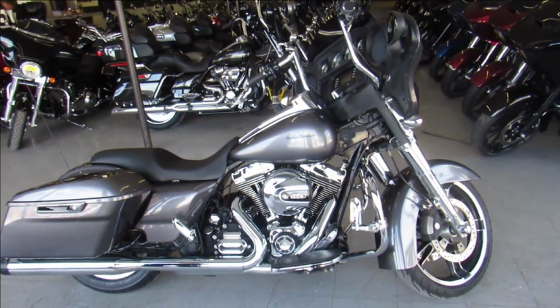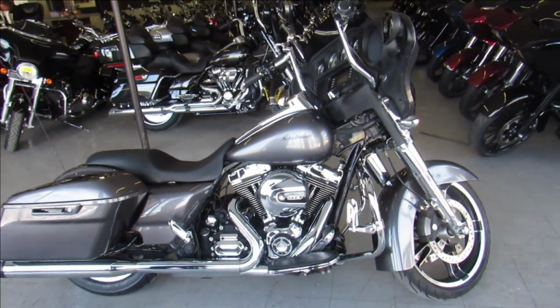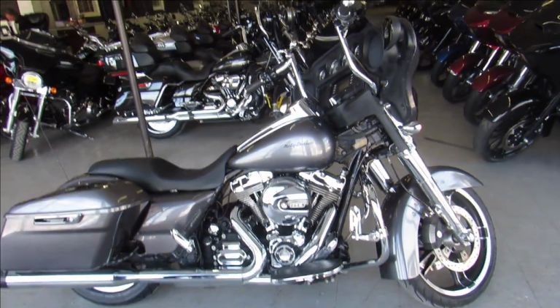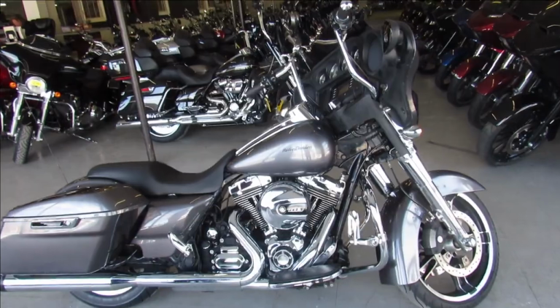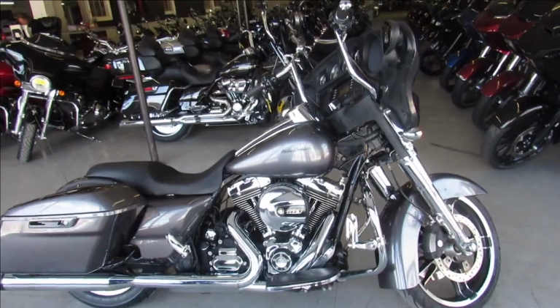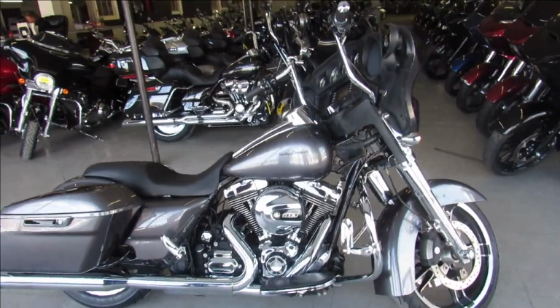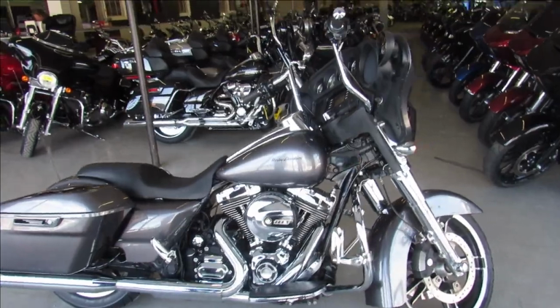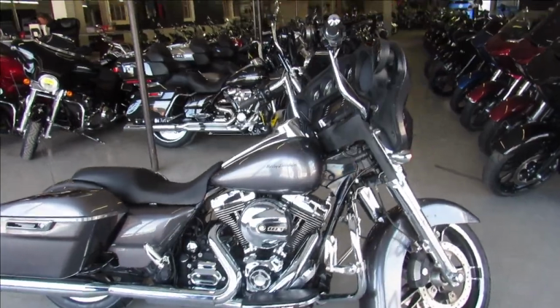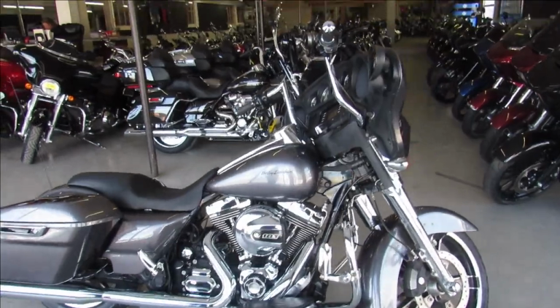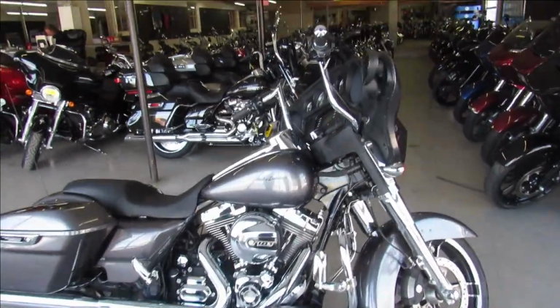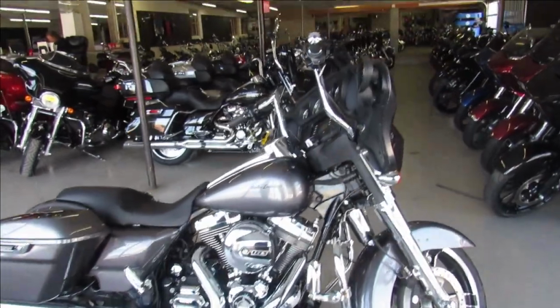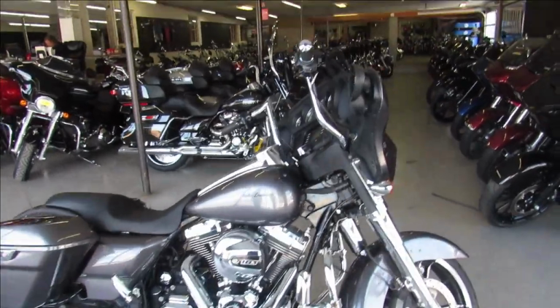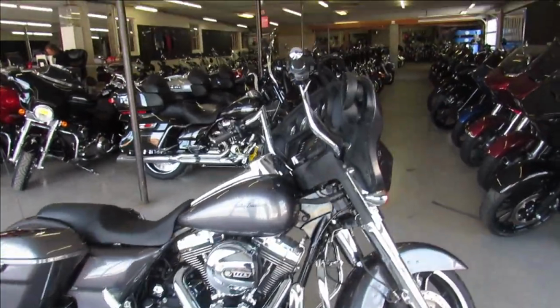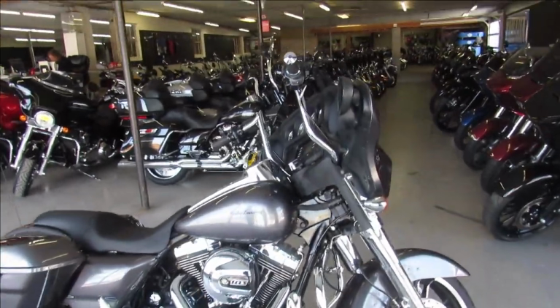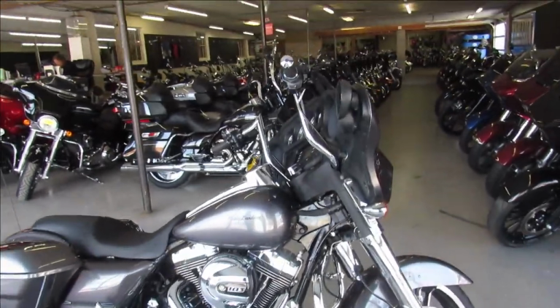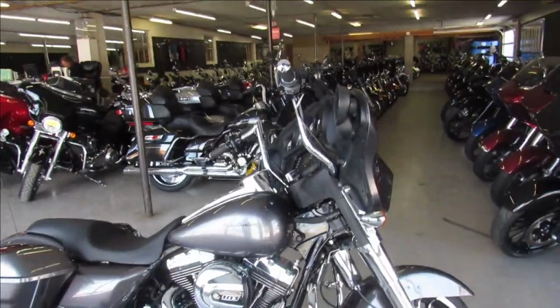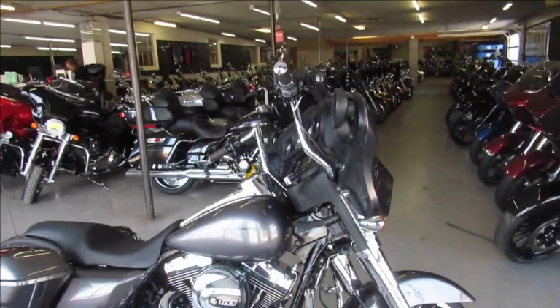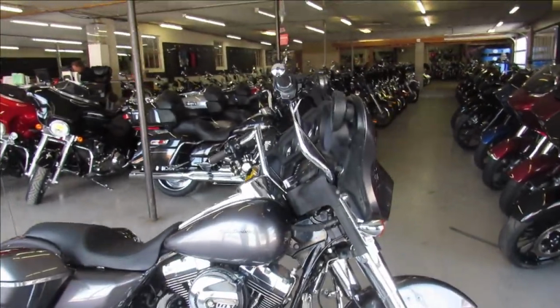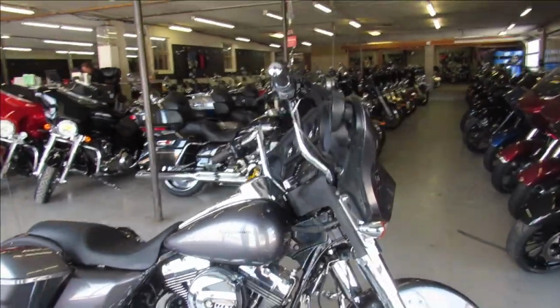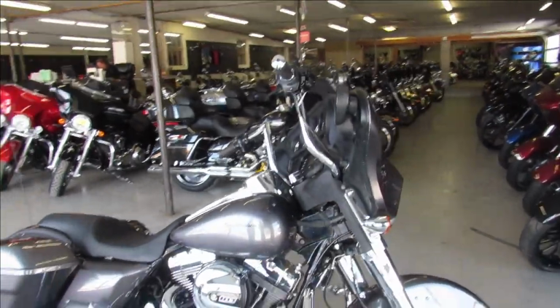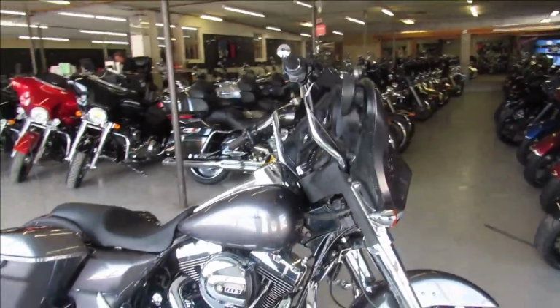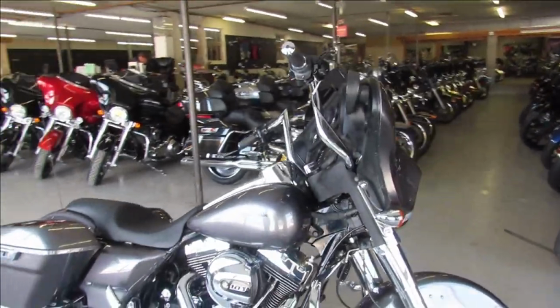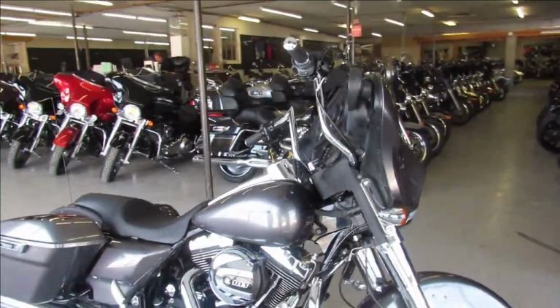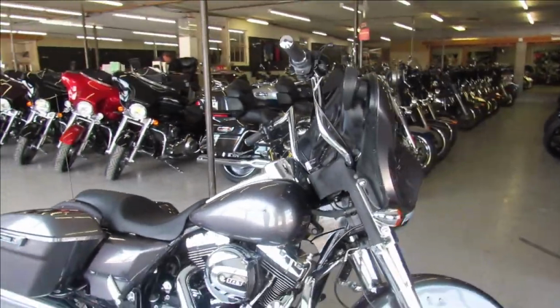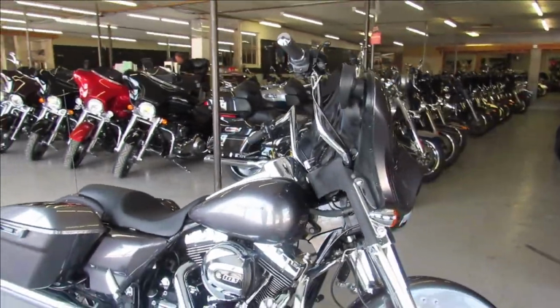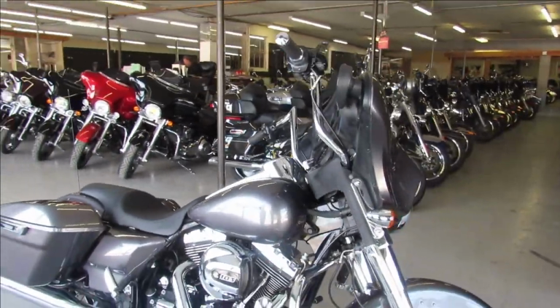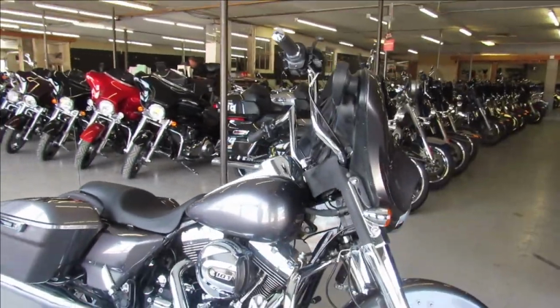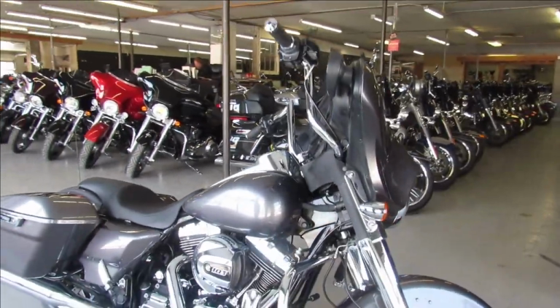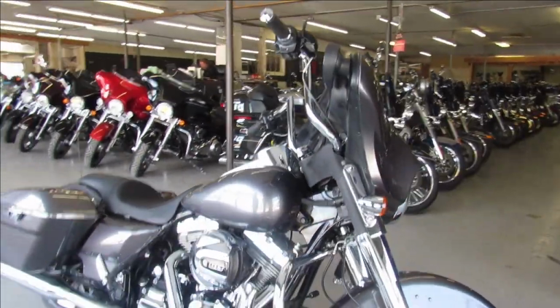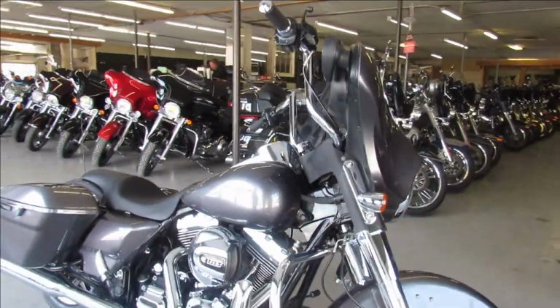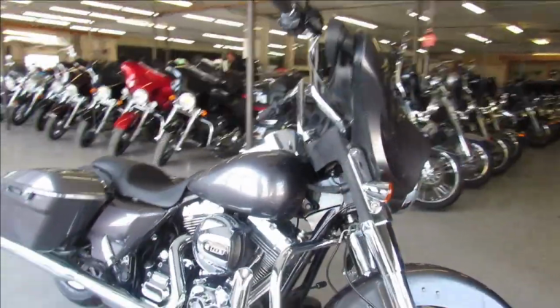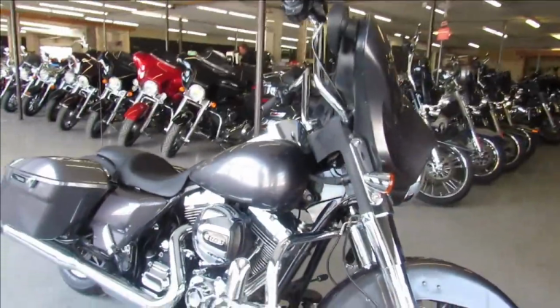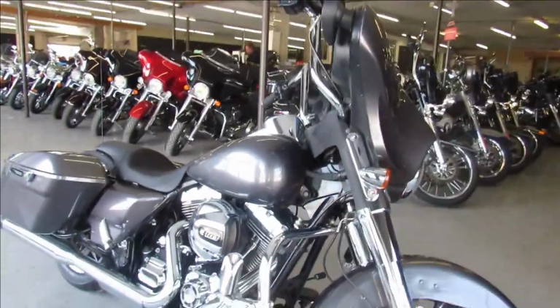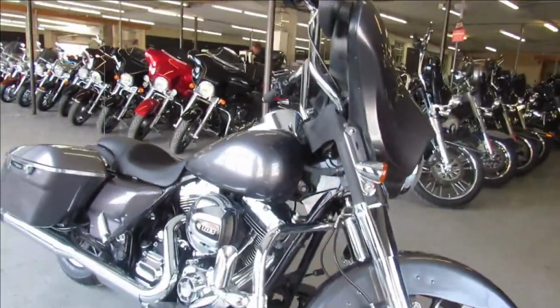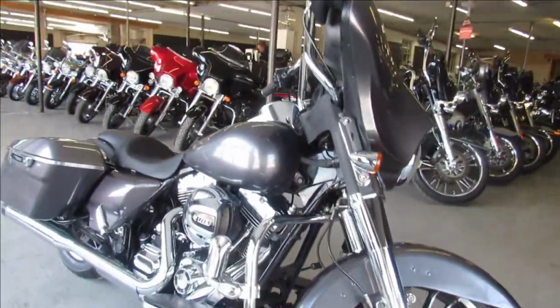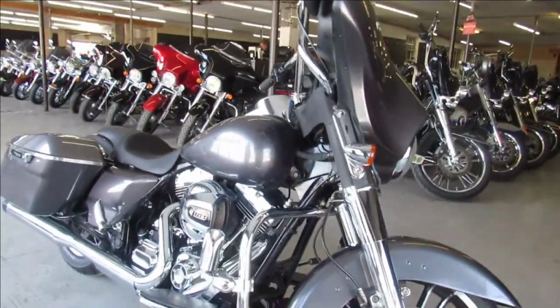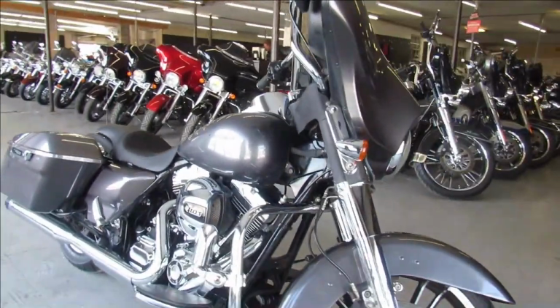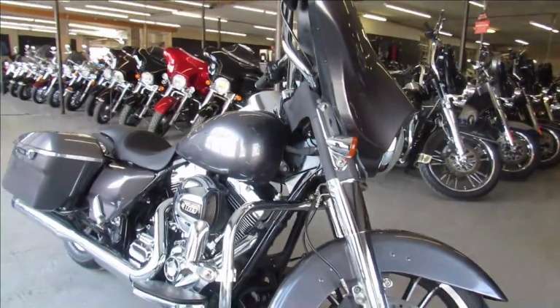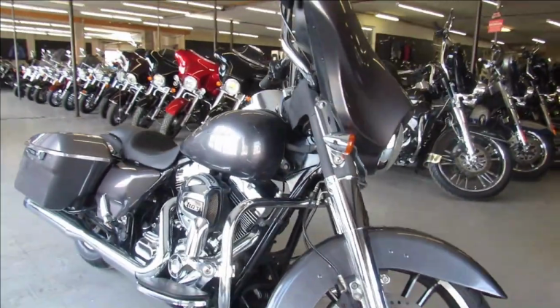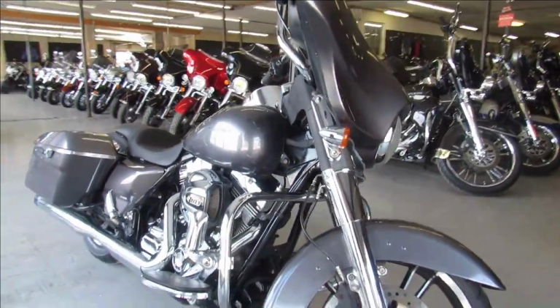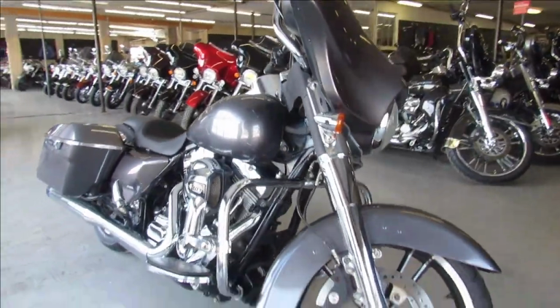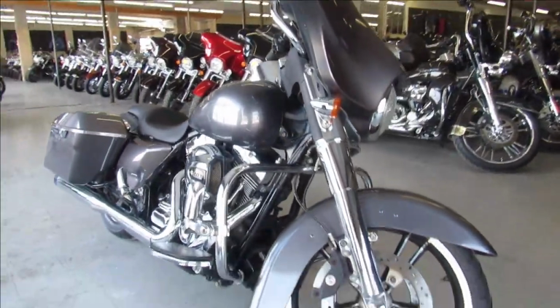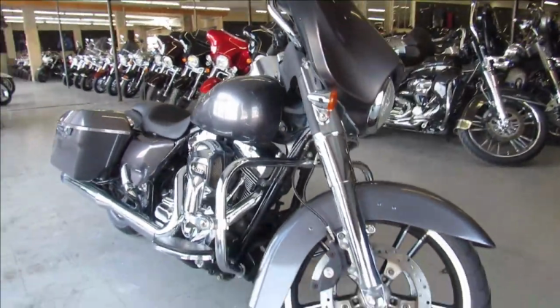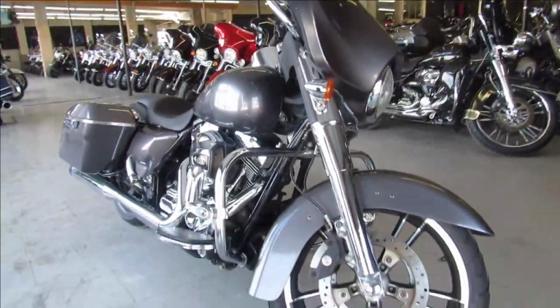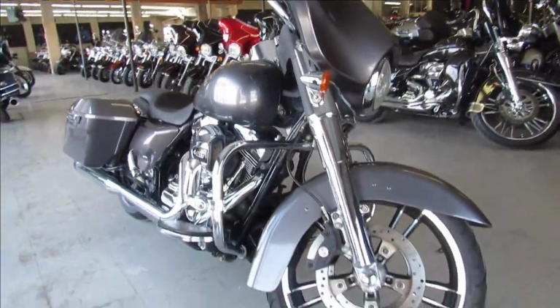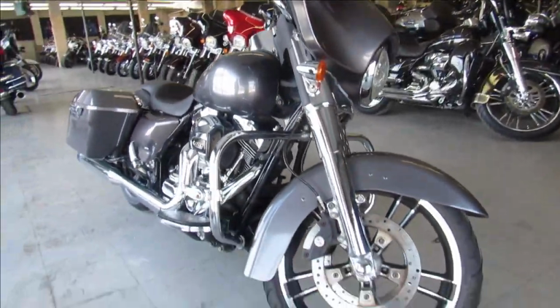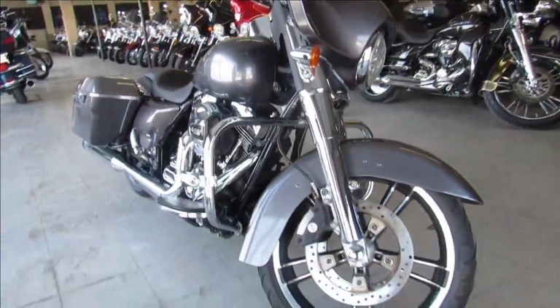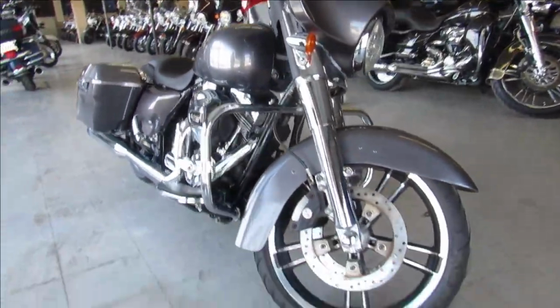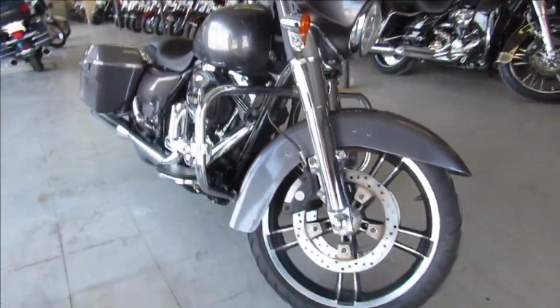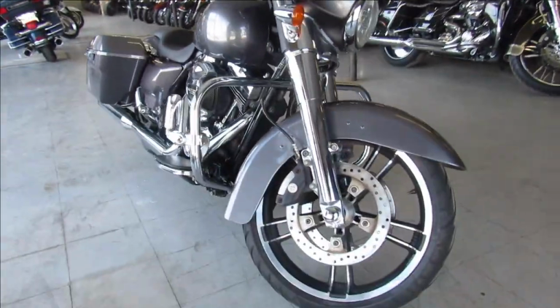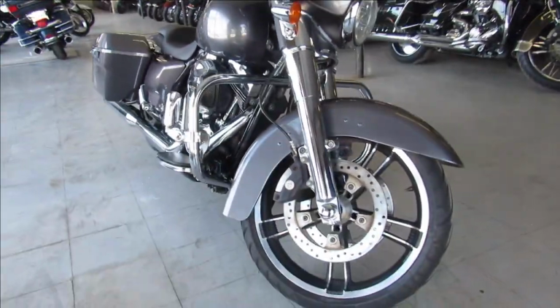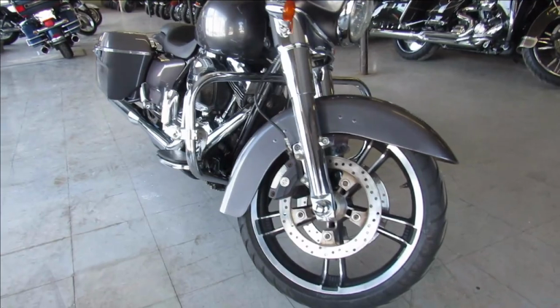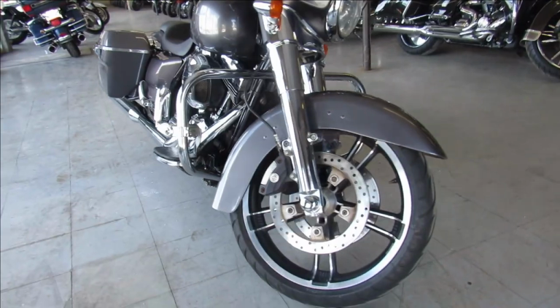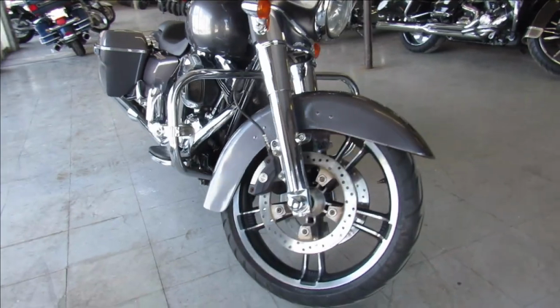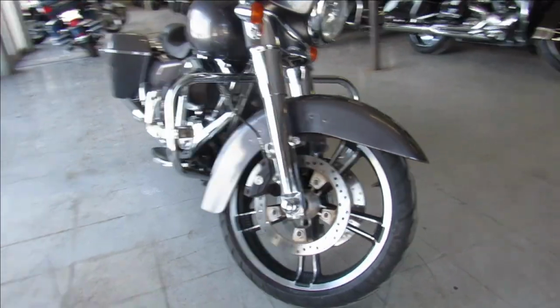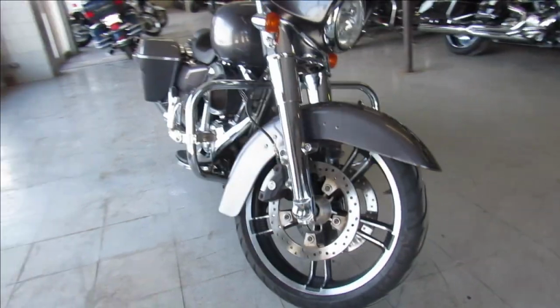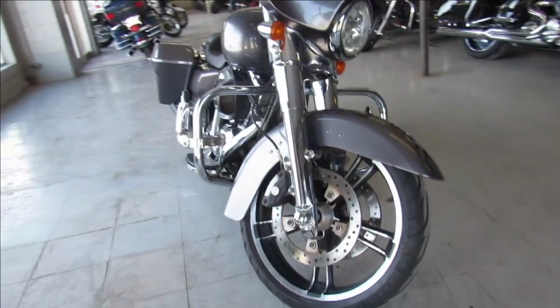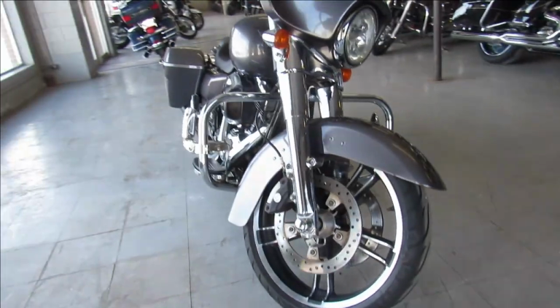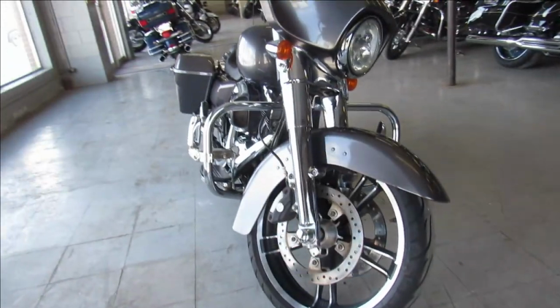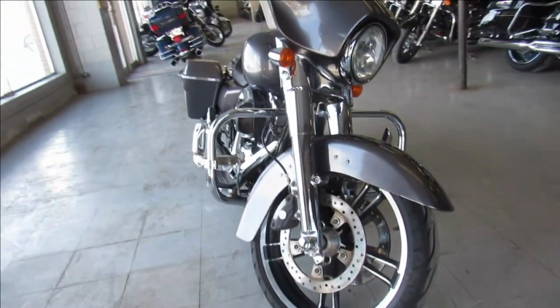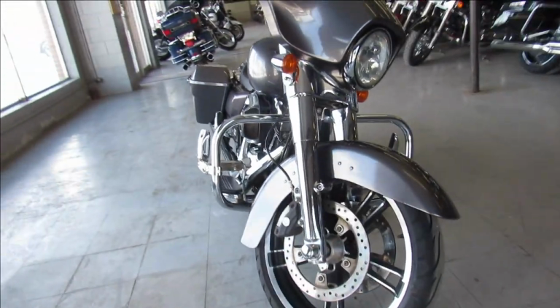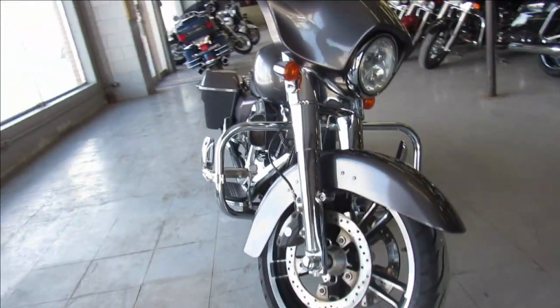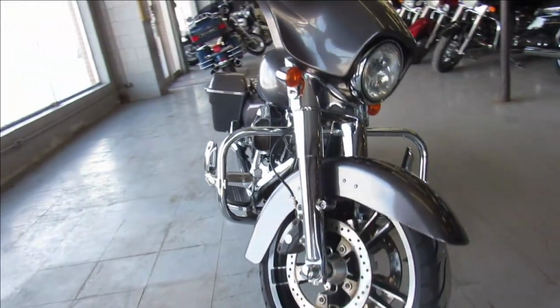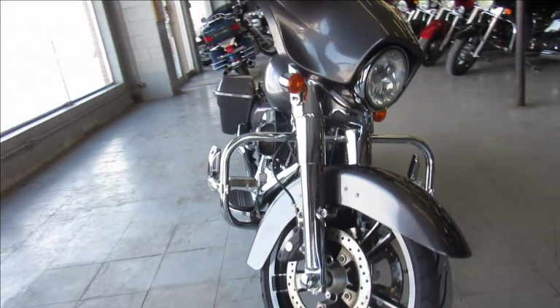Hey guys, Approval Powersports here doing some videos on some more Street Glides. We've got about 70 pre-owned Street Glides to choose from in the showroom.